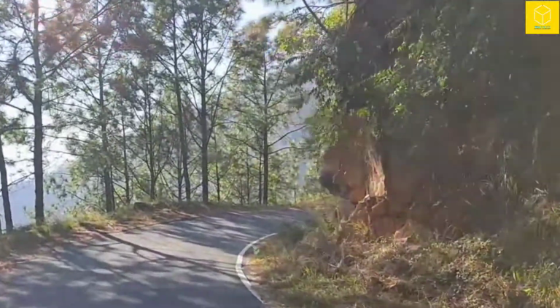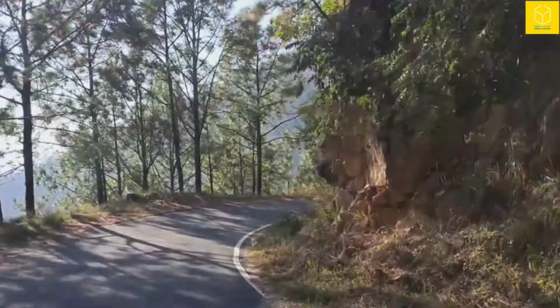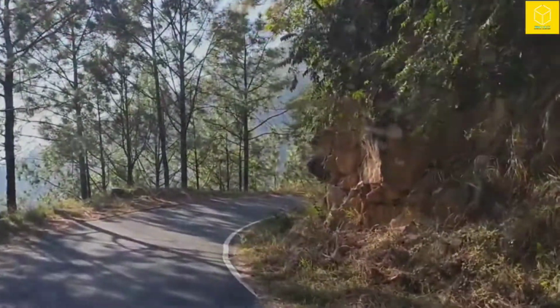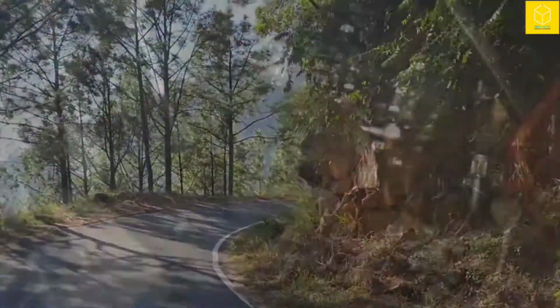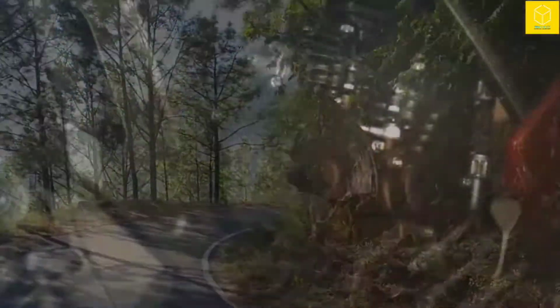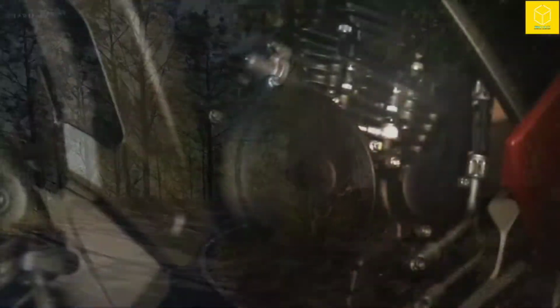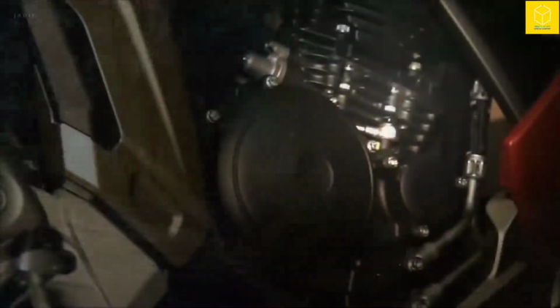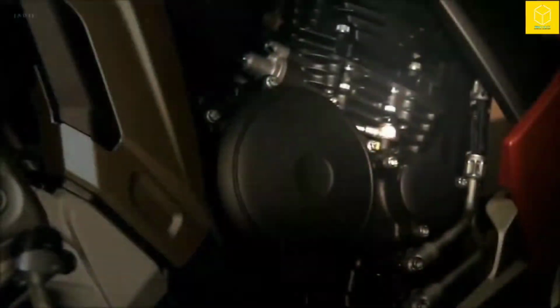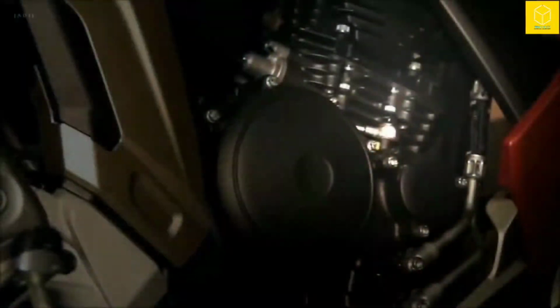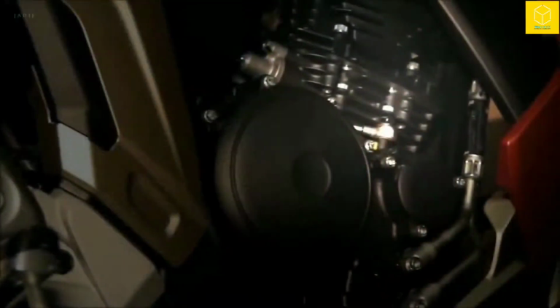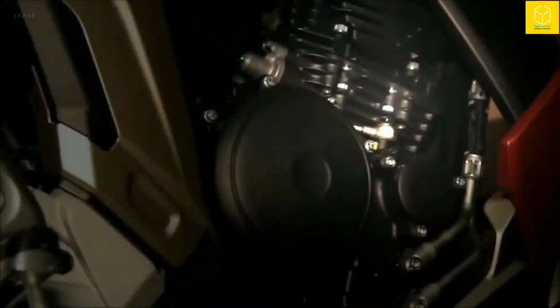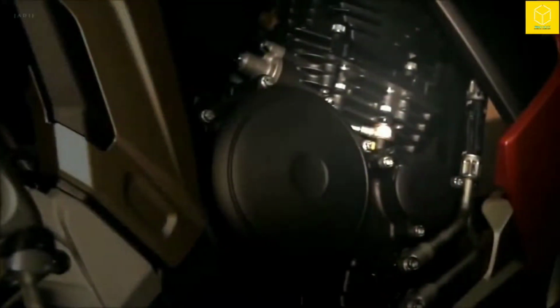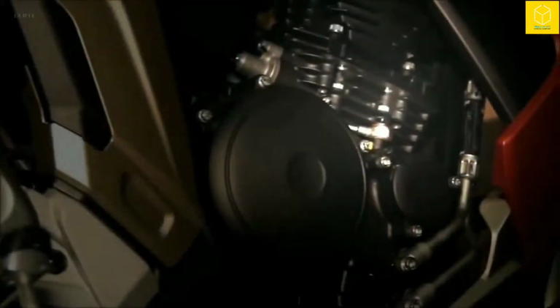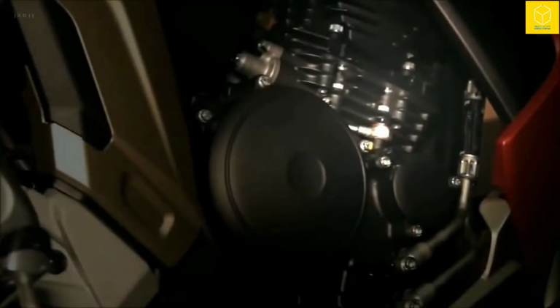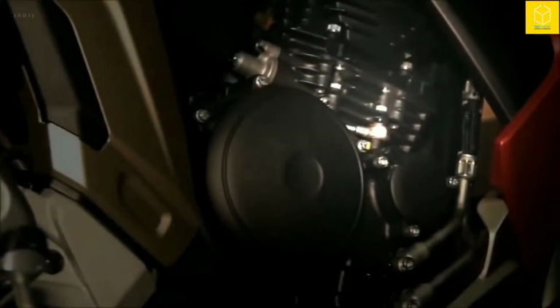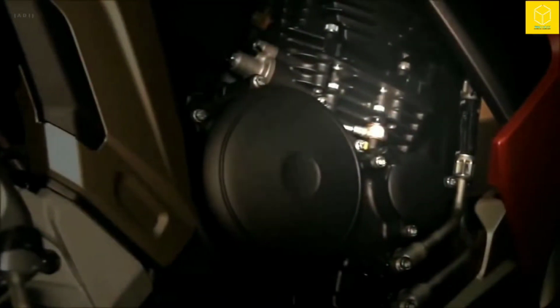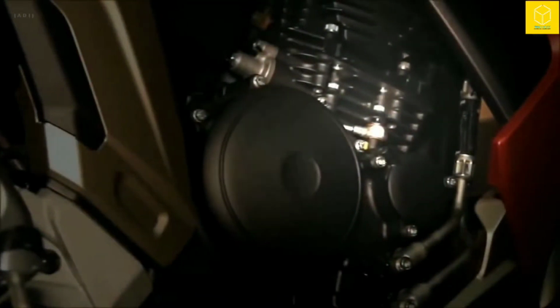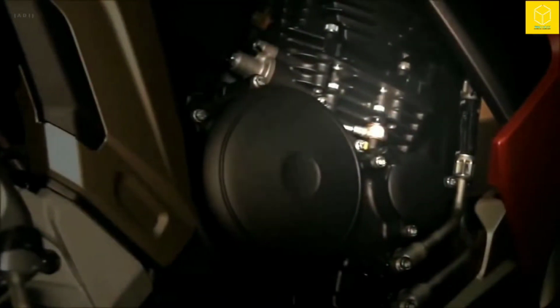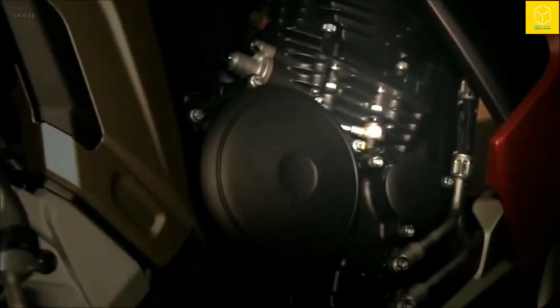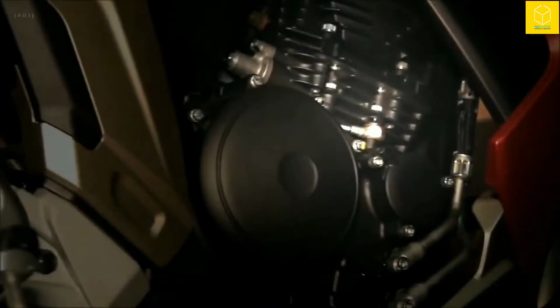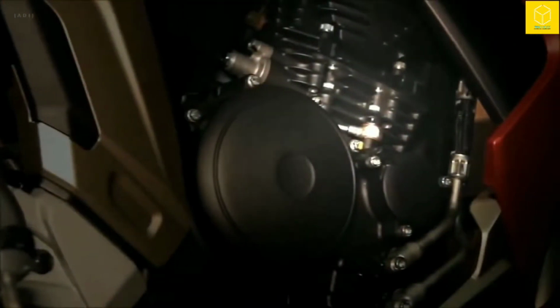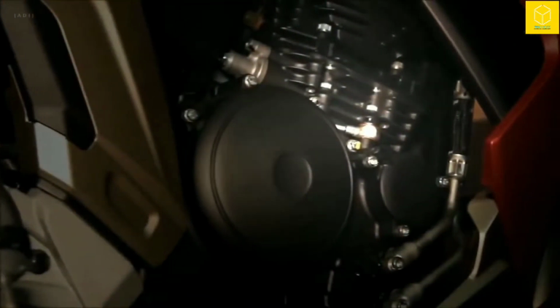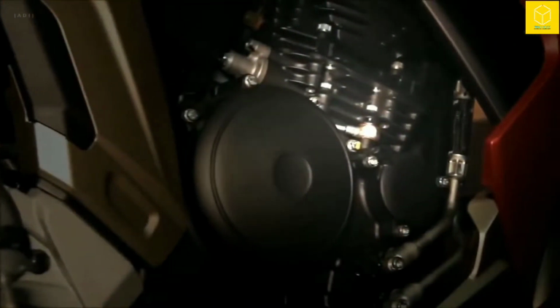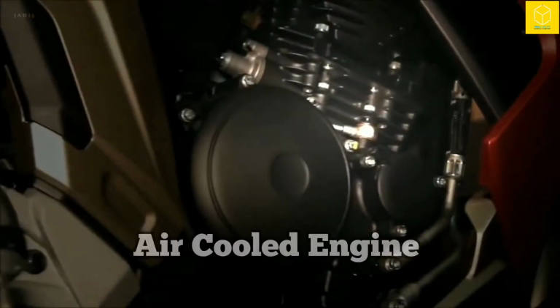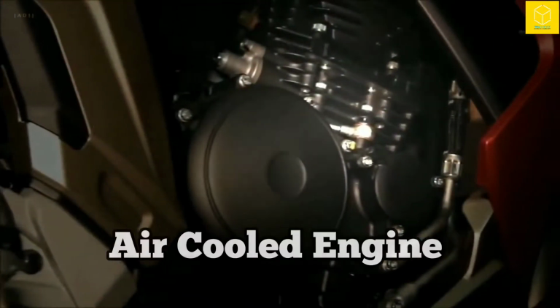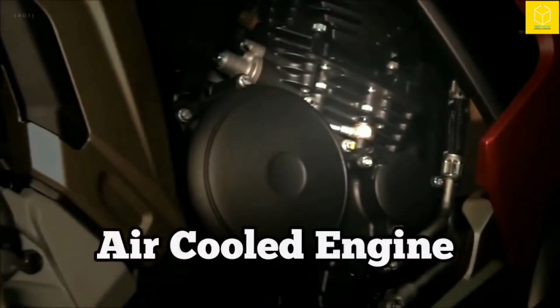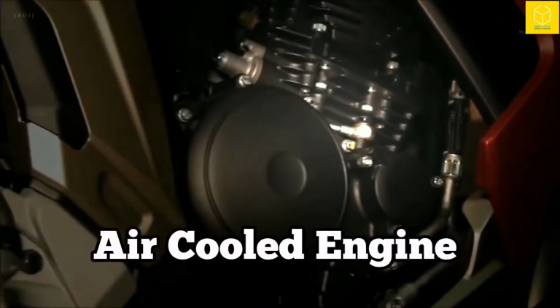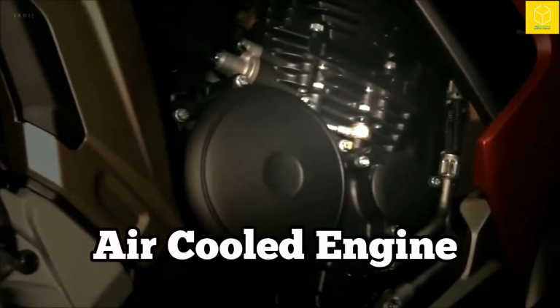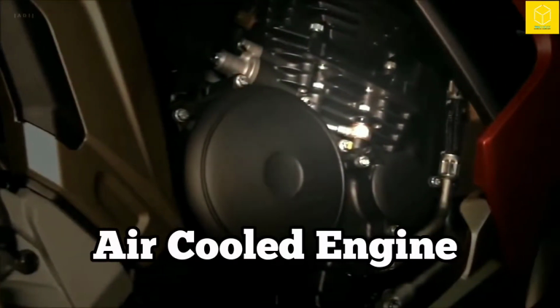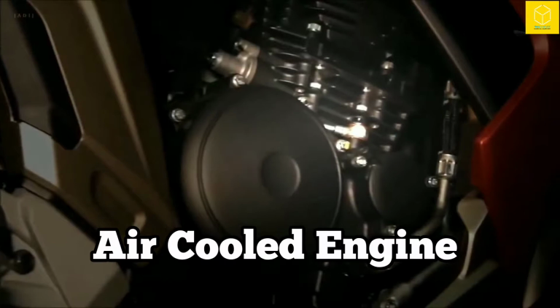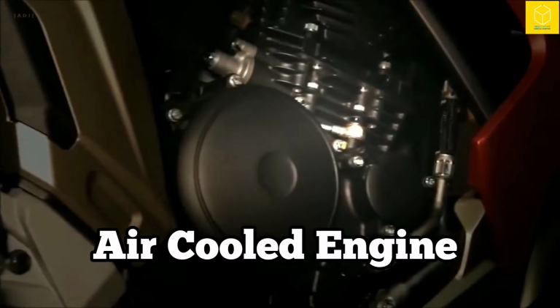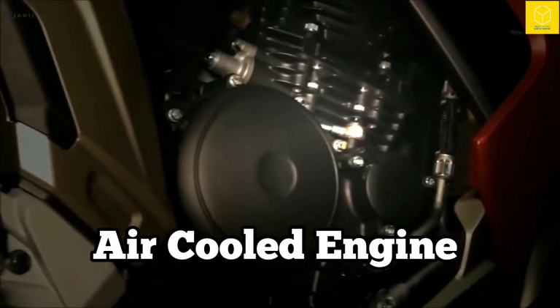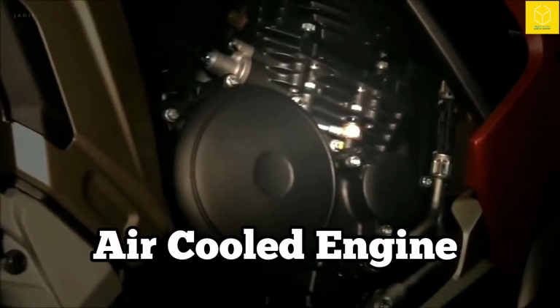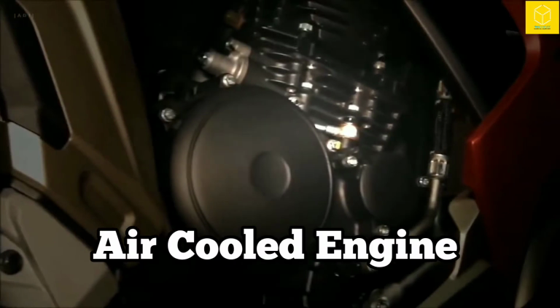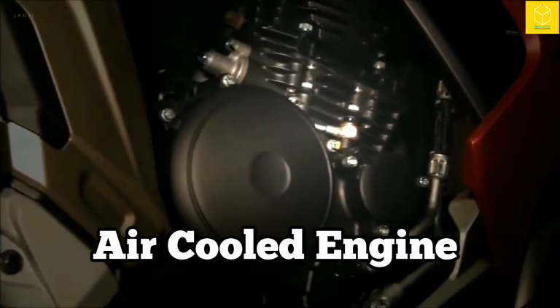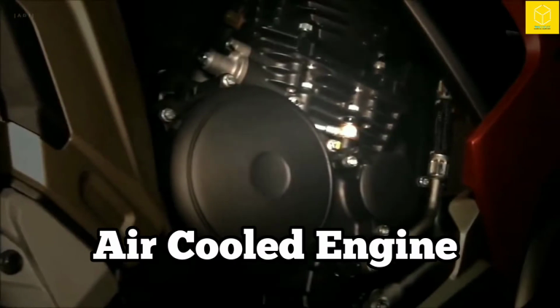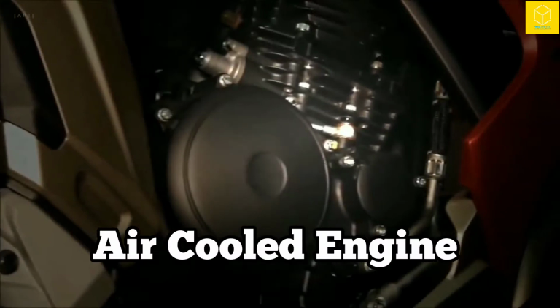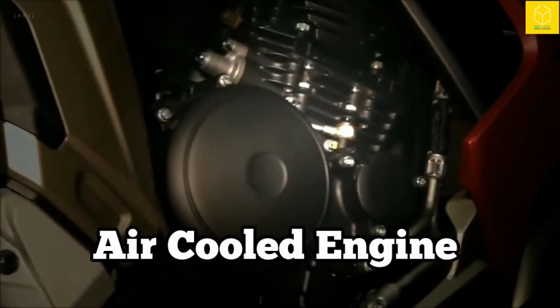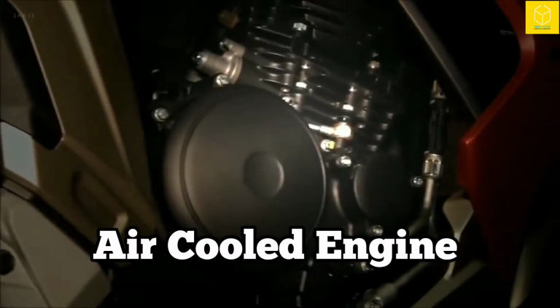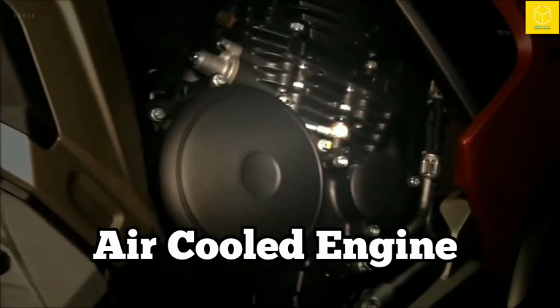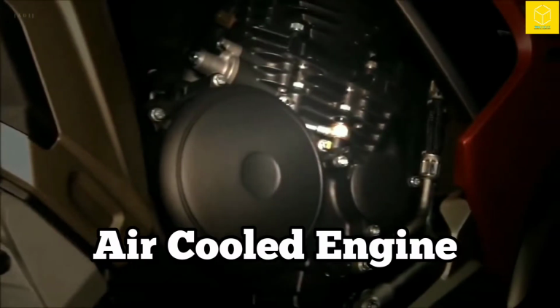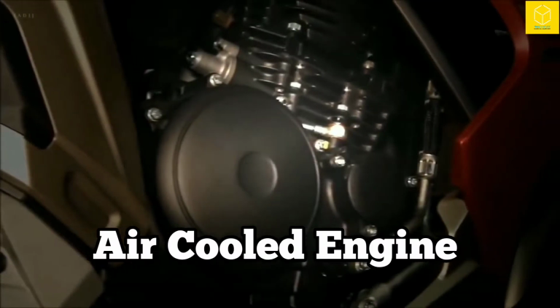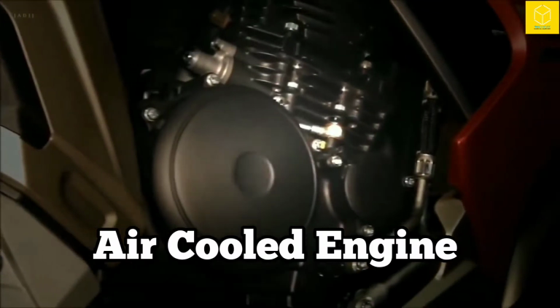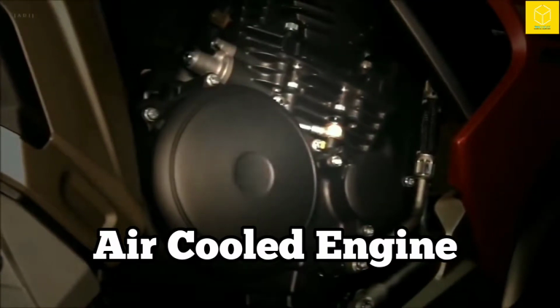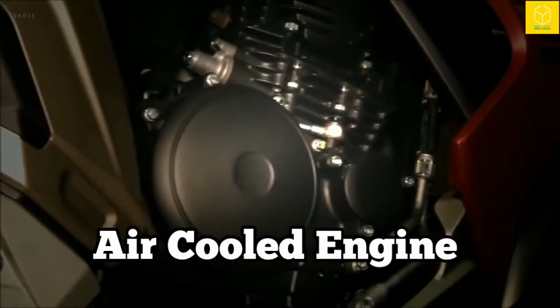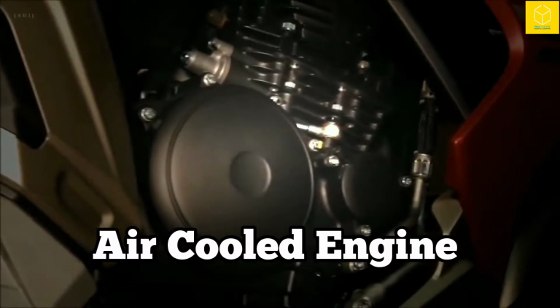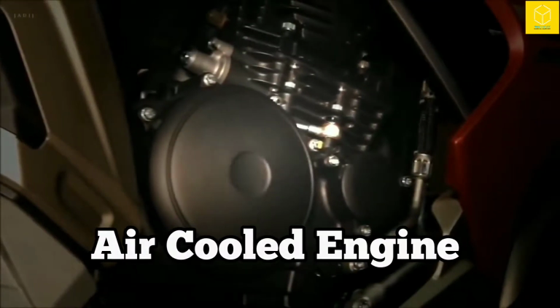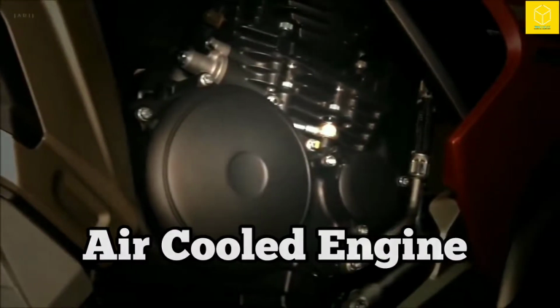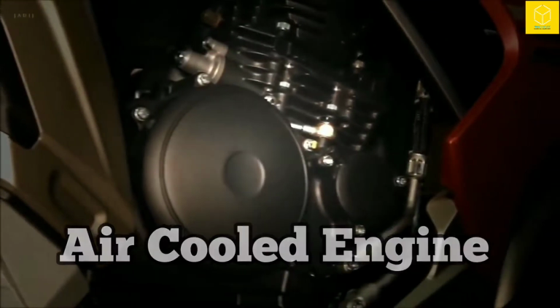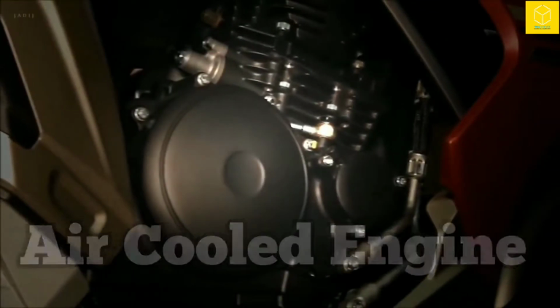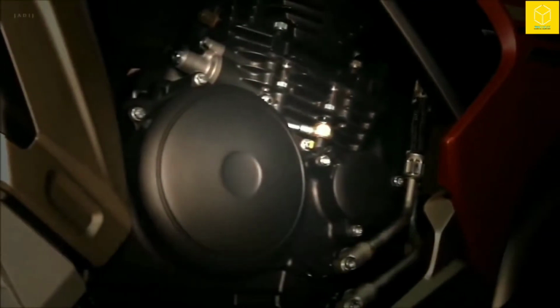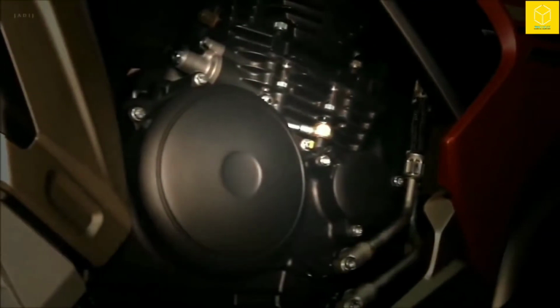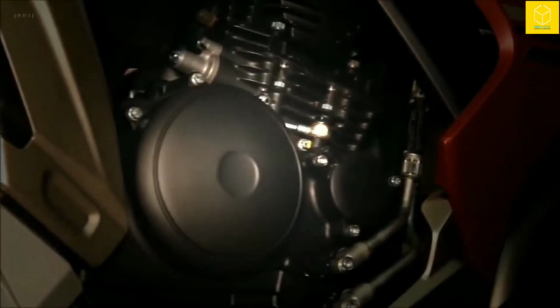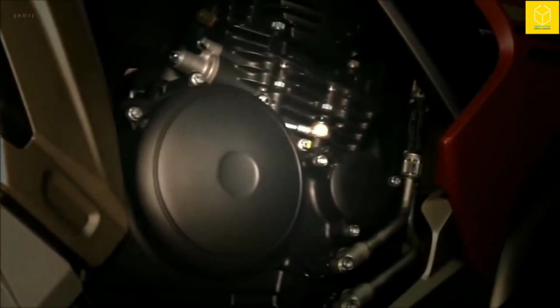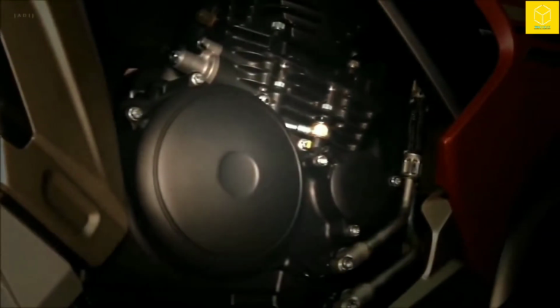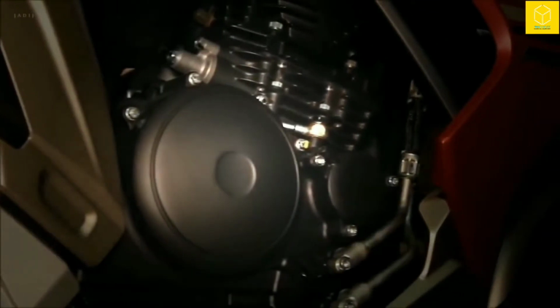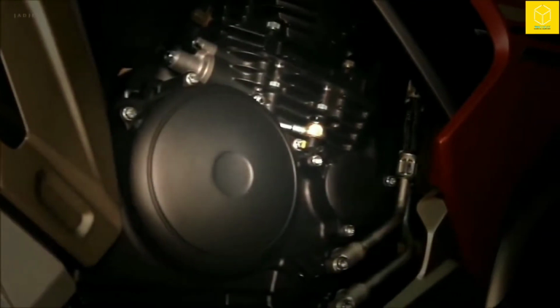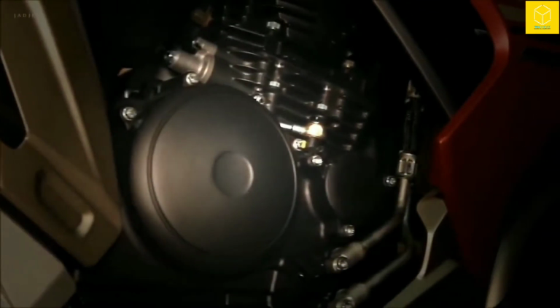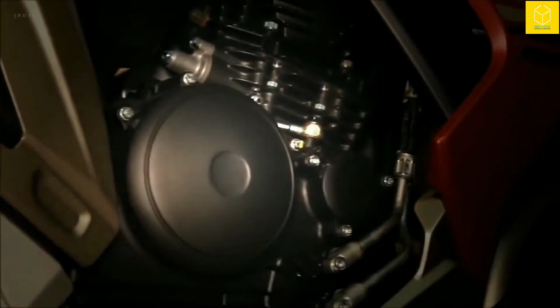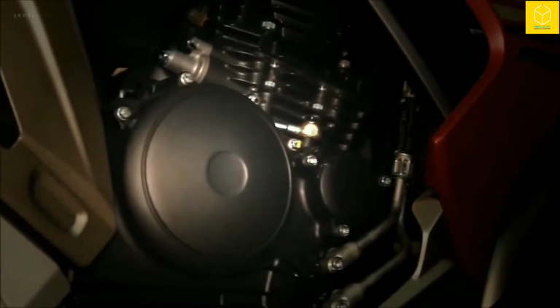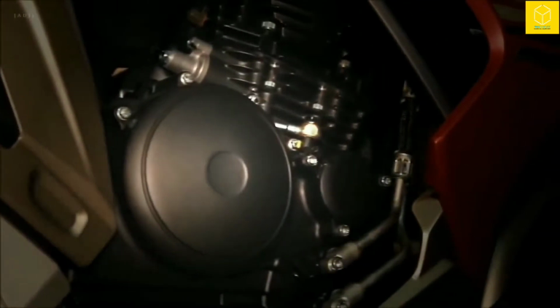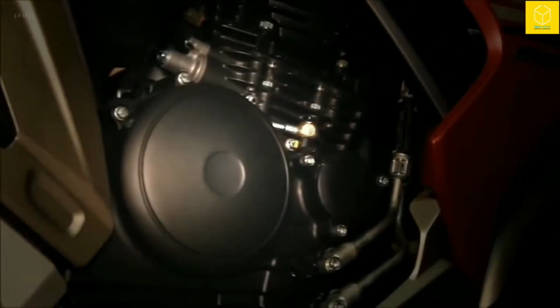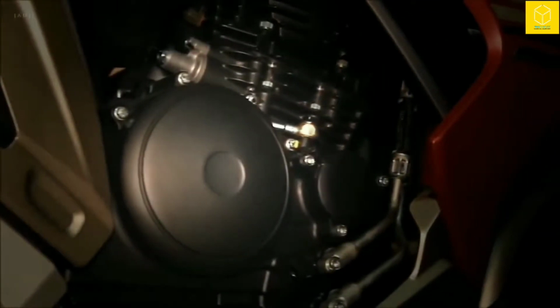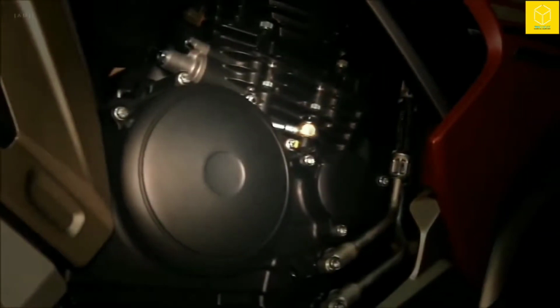This is actually called an air-cooled engine, since it only has fins, and fins do heat transfer with the help of air.